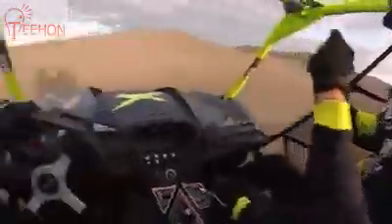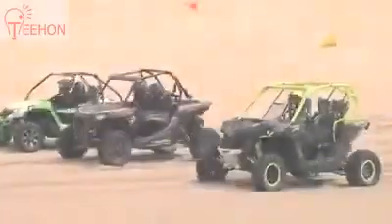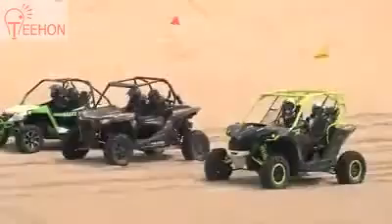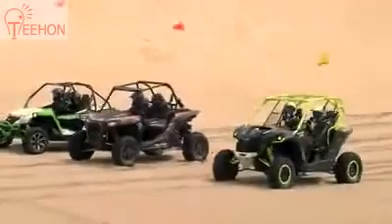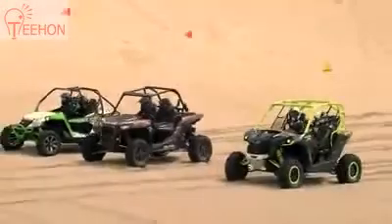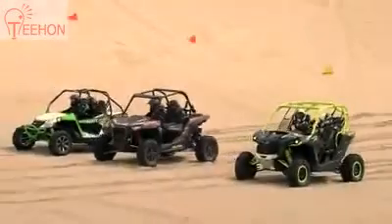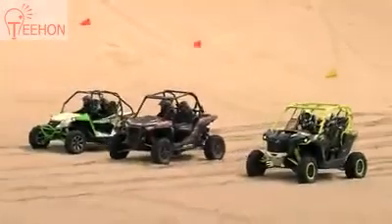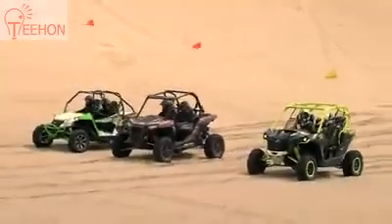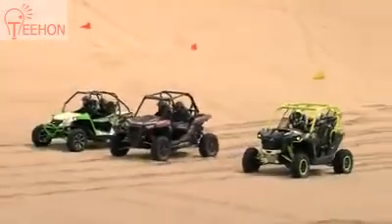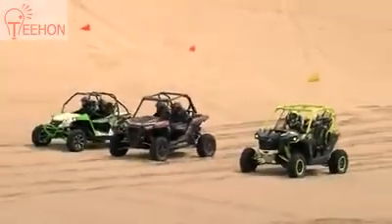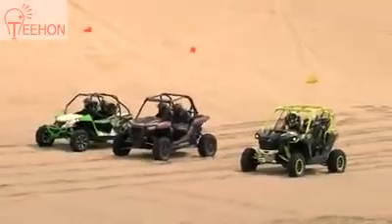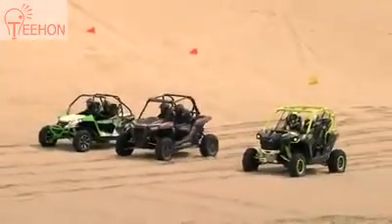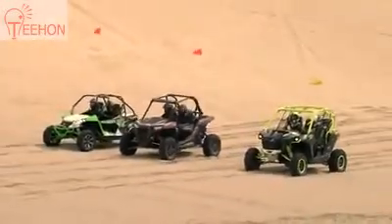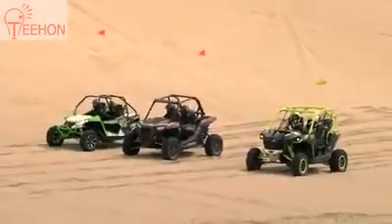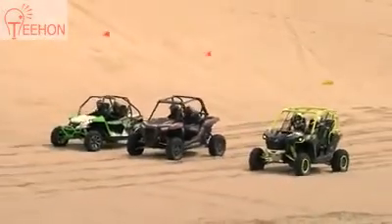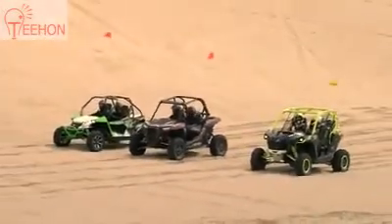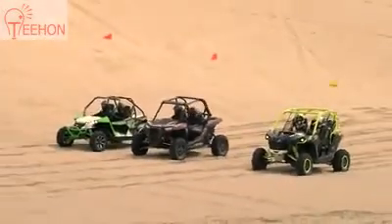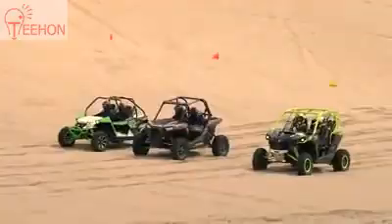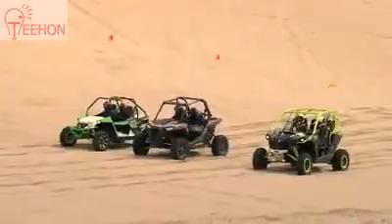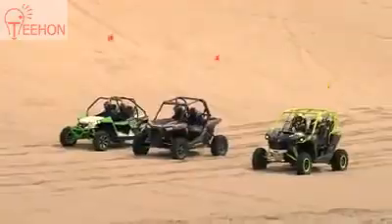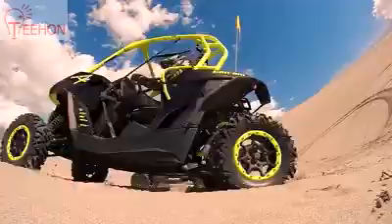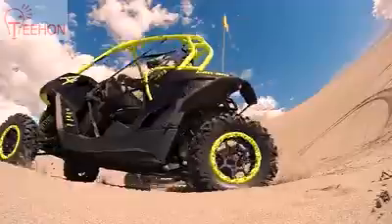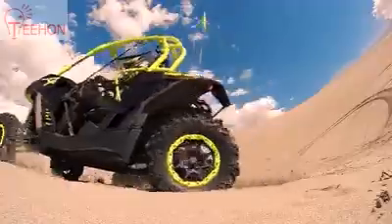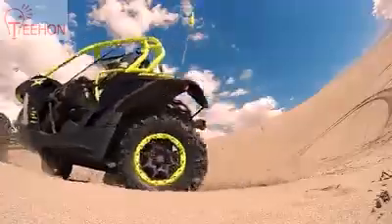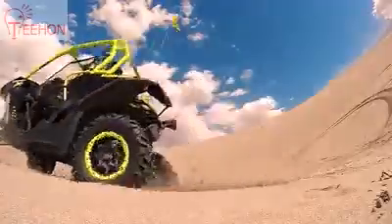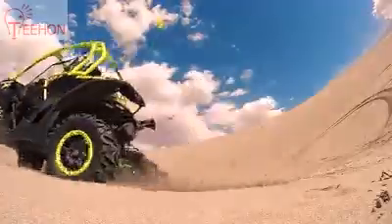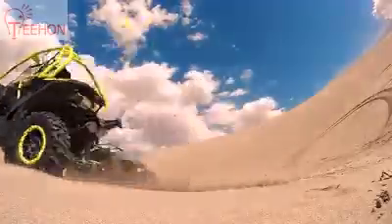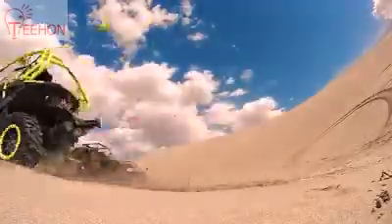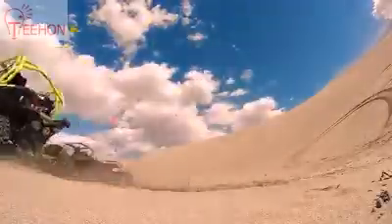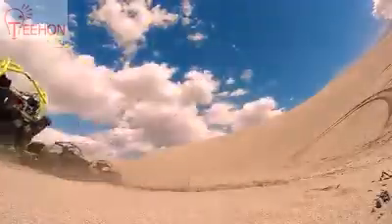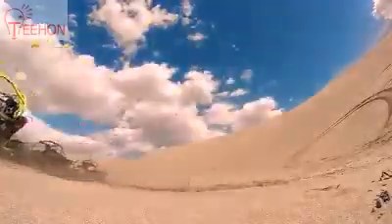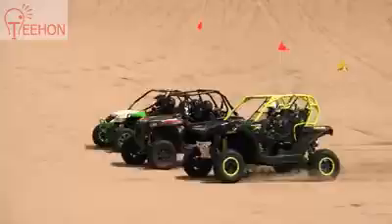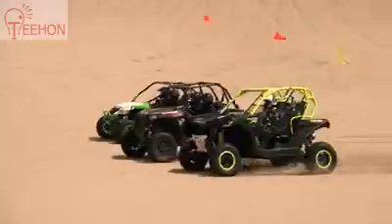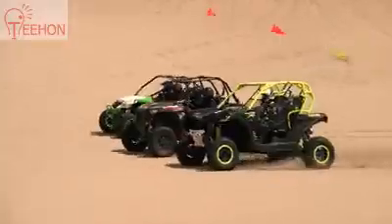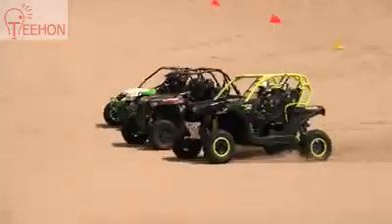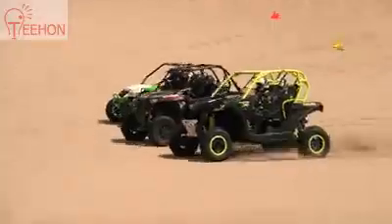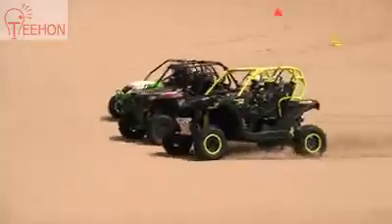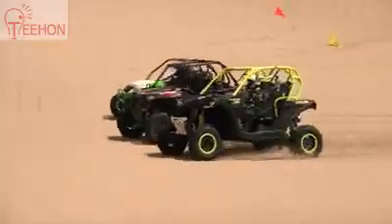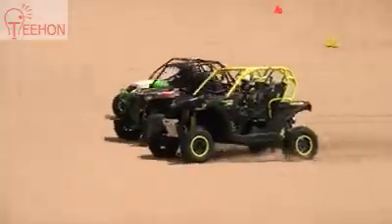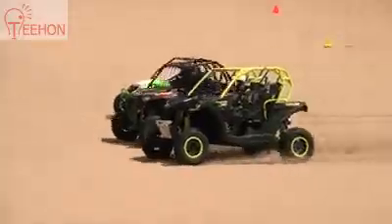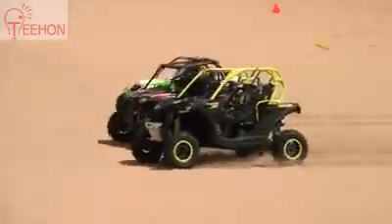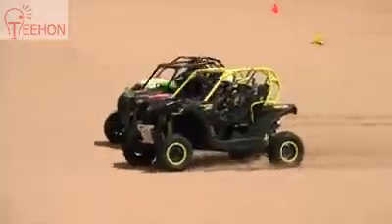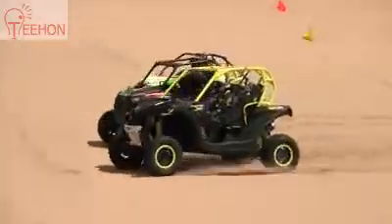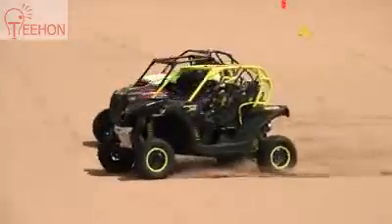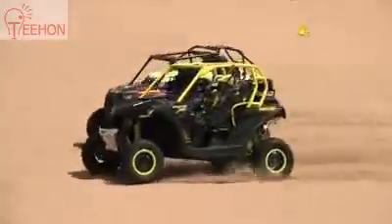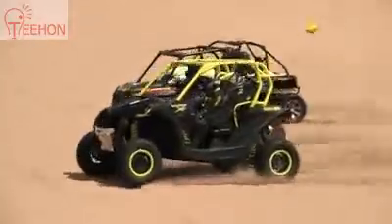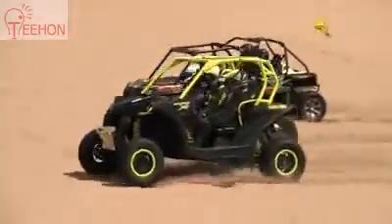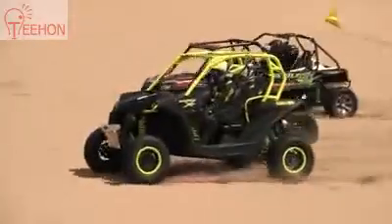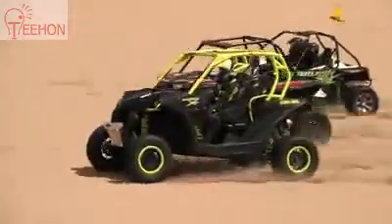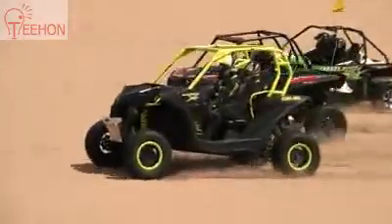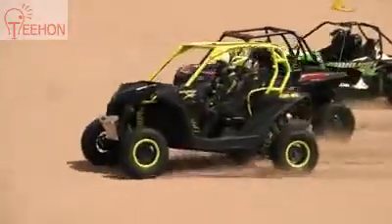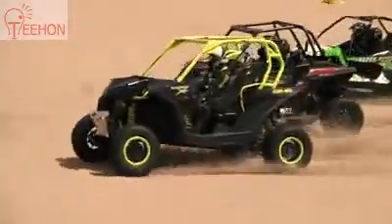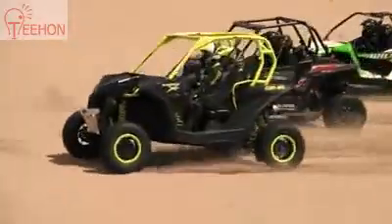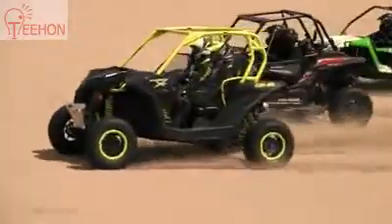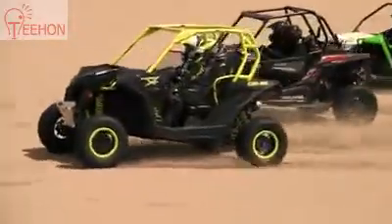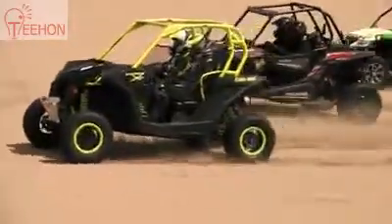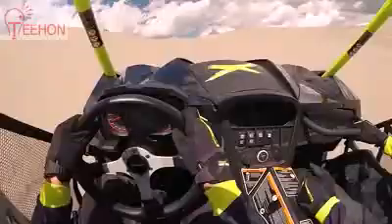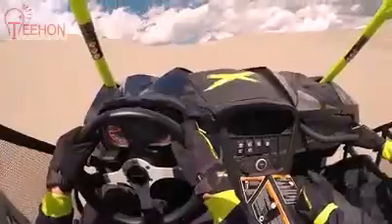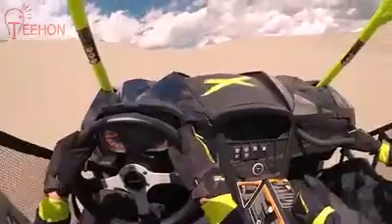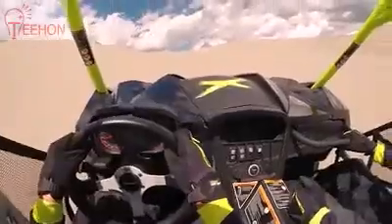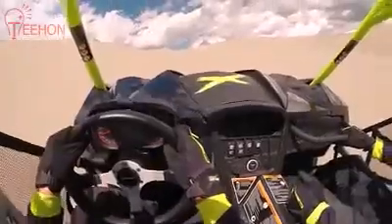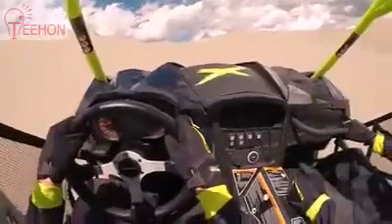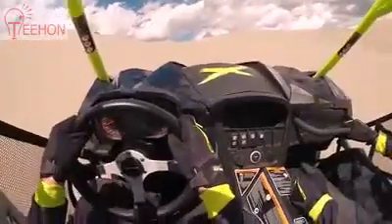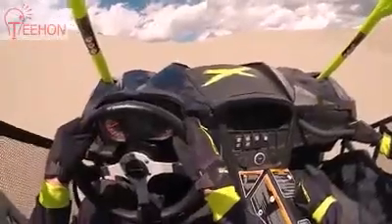The new 1000R turbo engine puts you ahead of the competition while giving you quick and reliable power all day long.